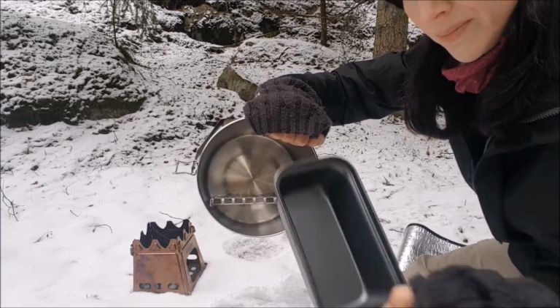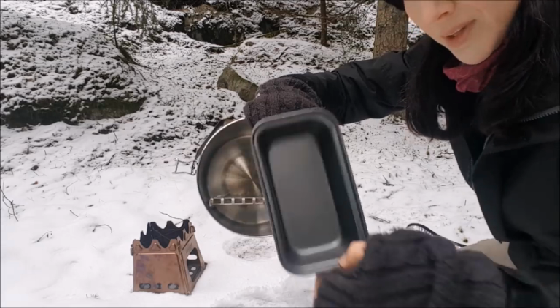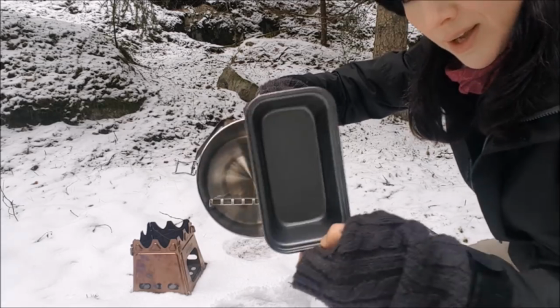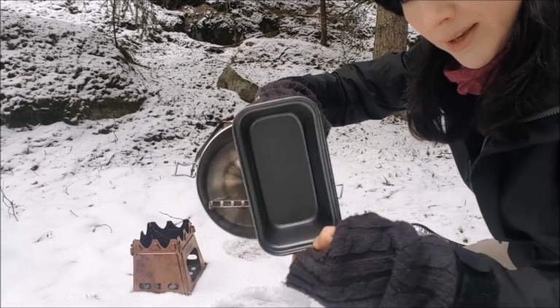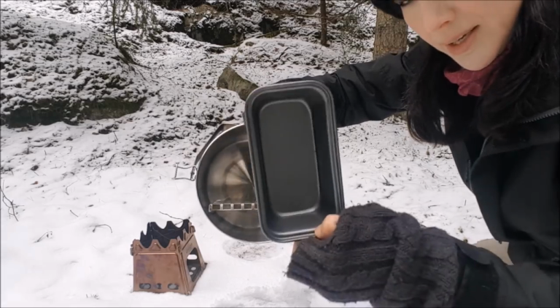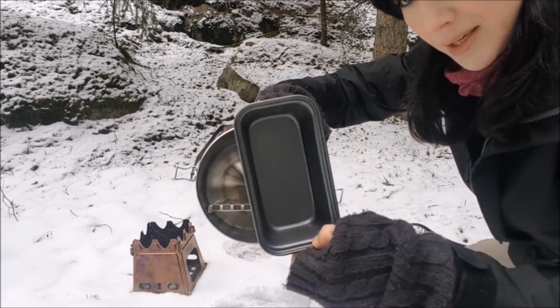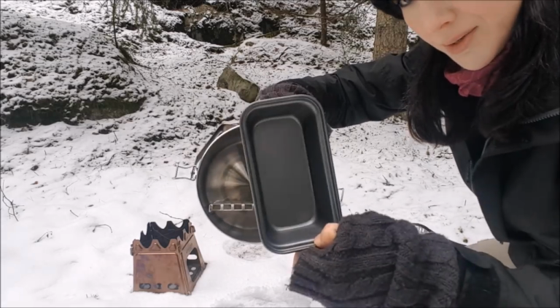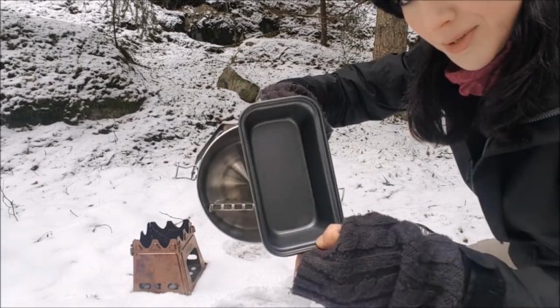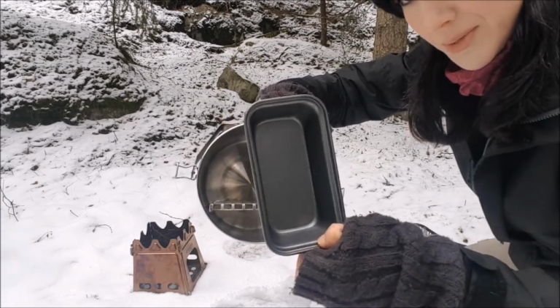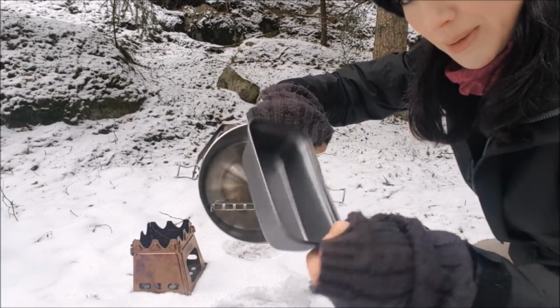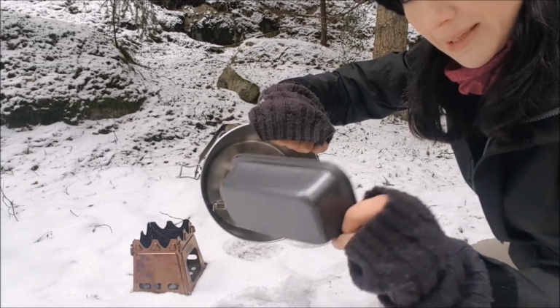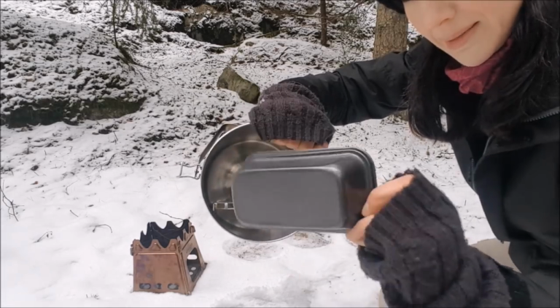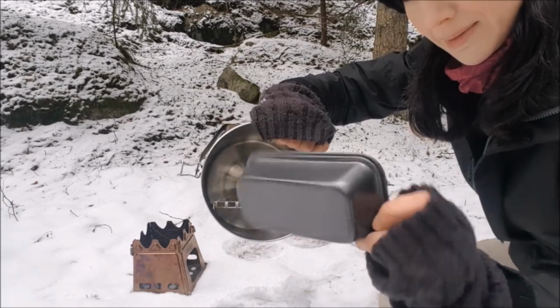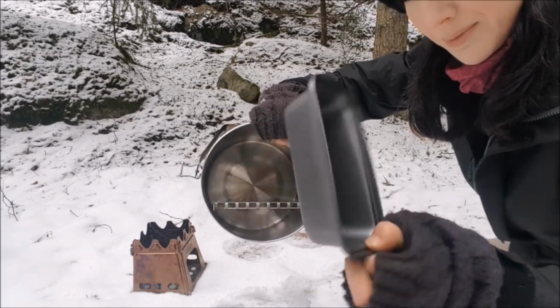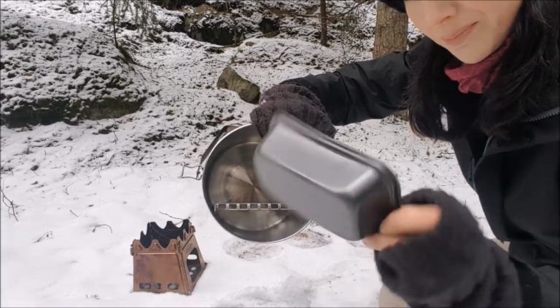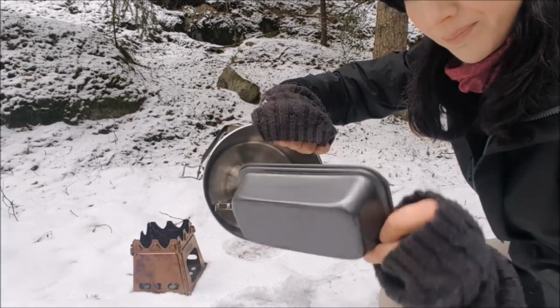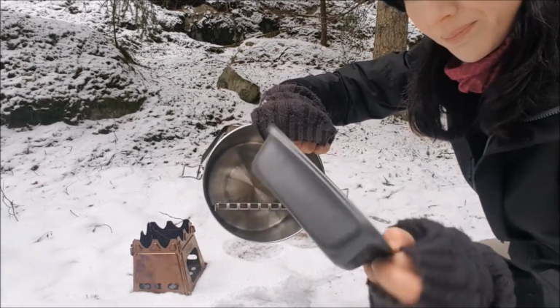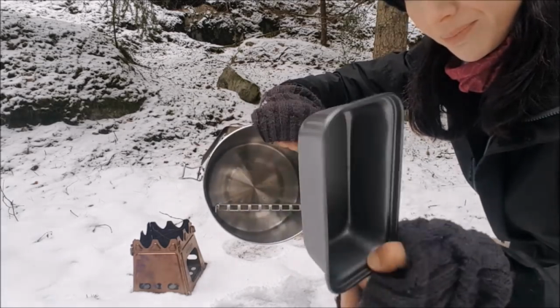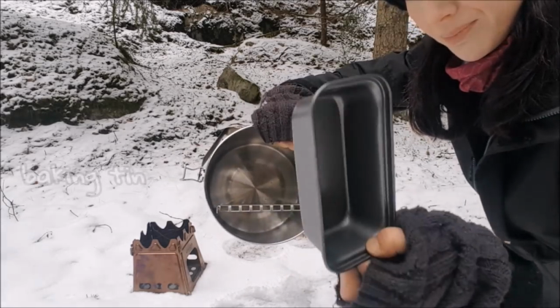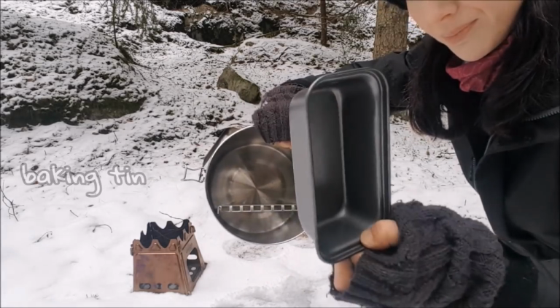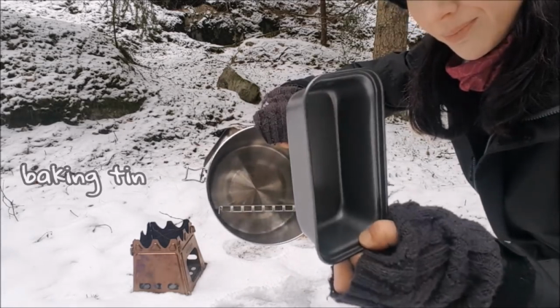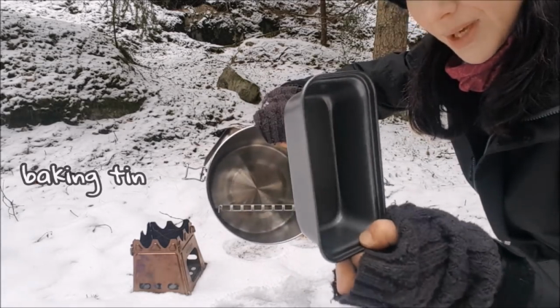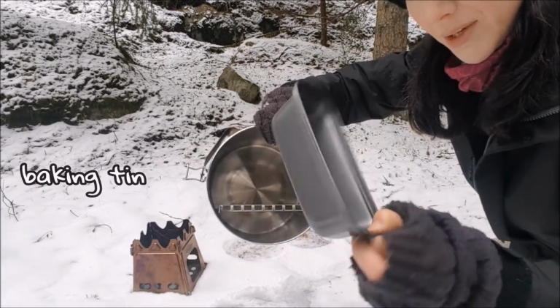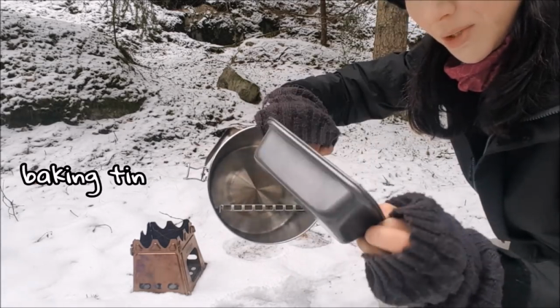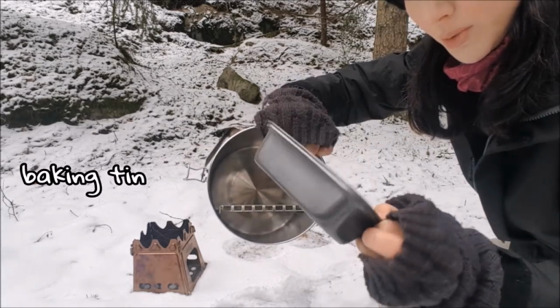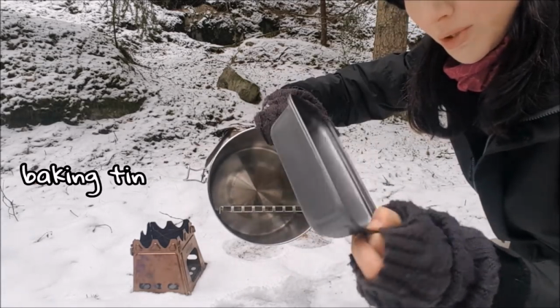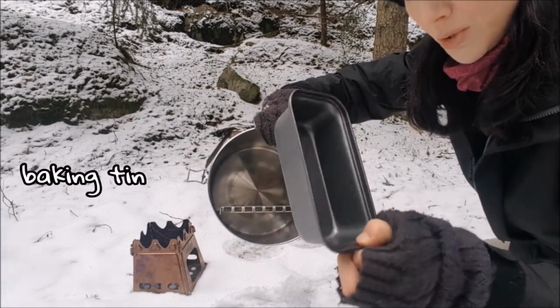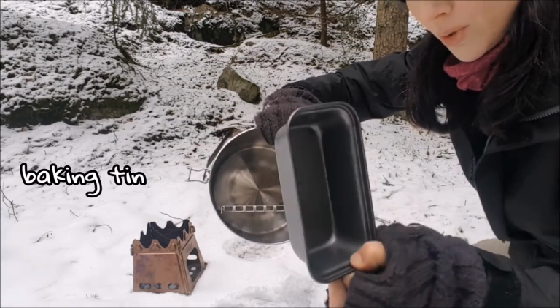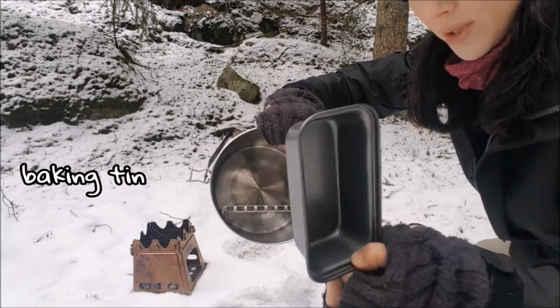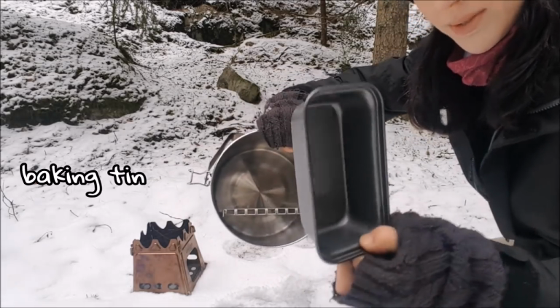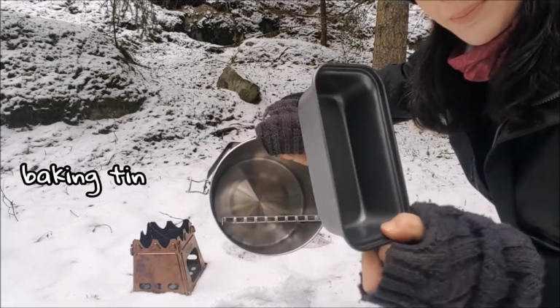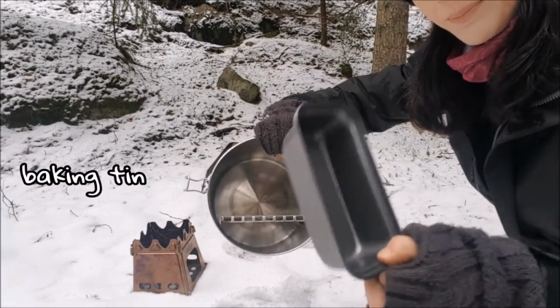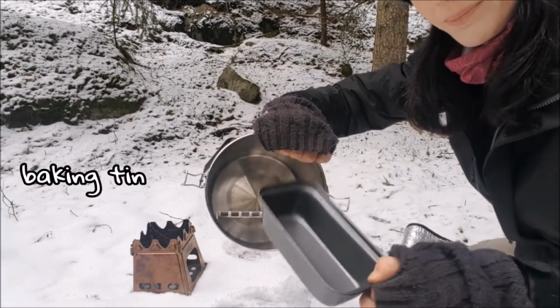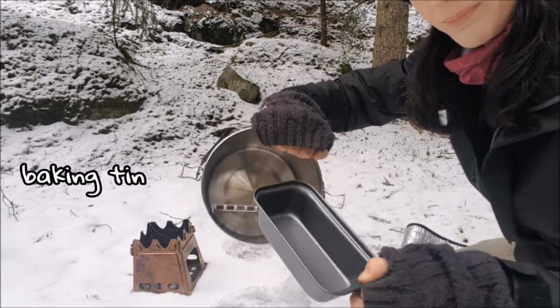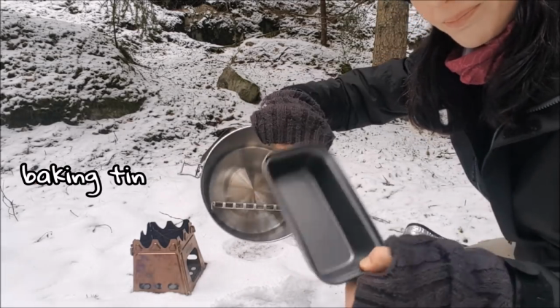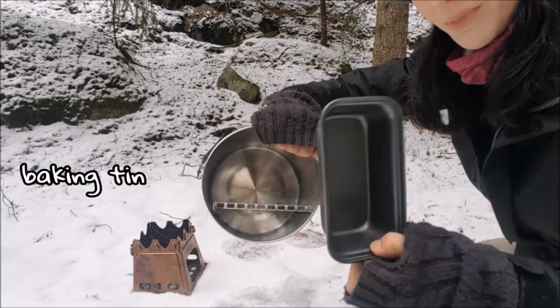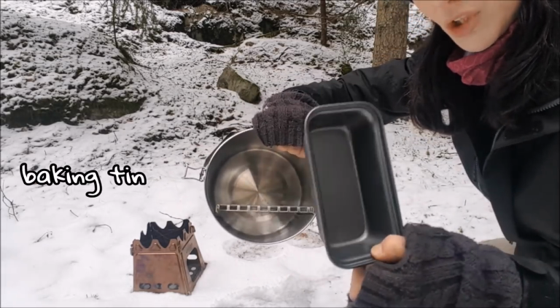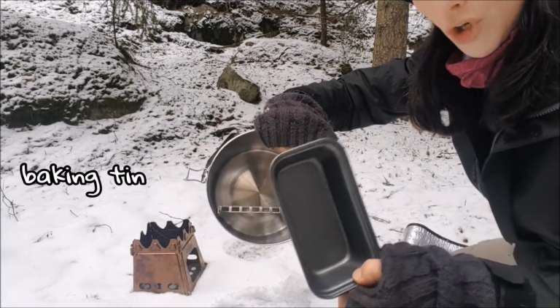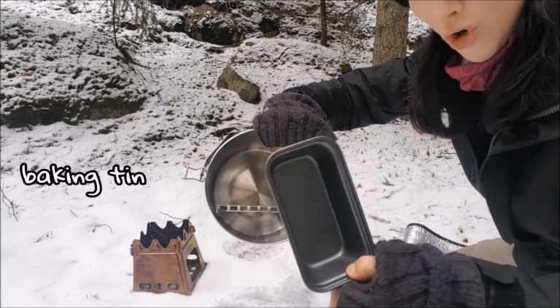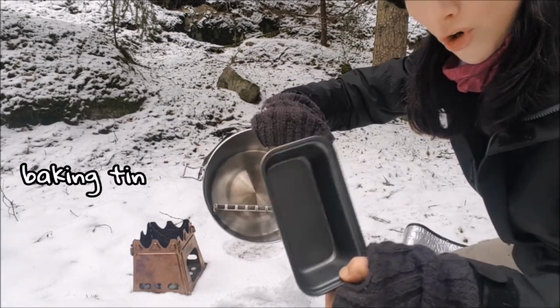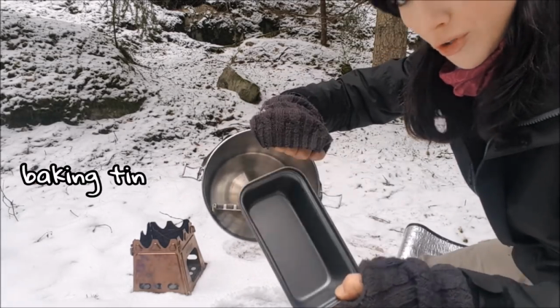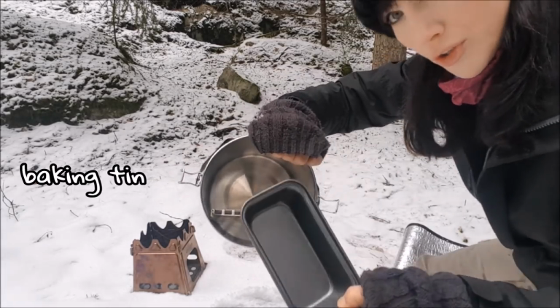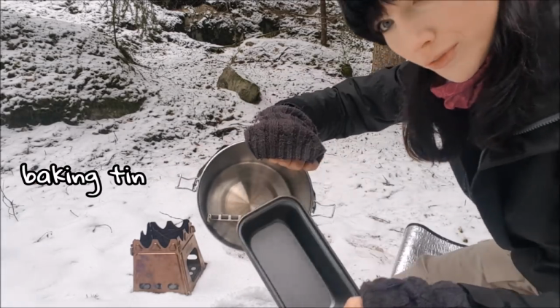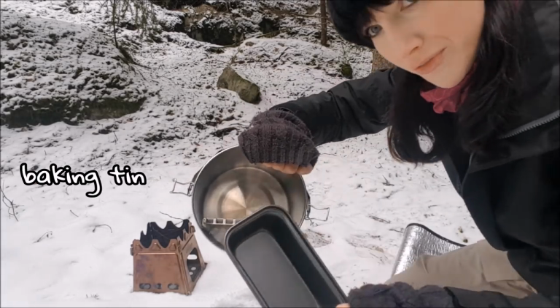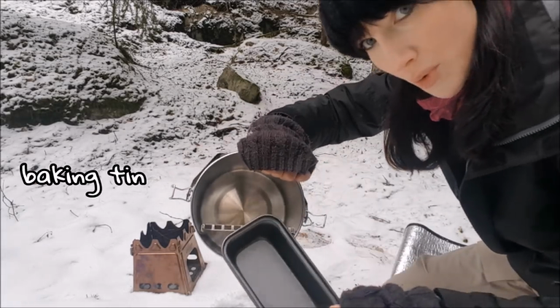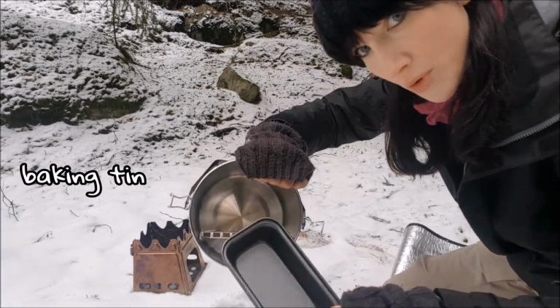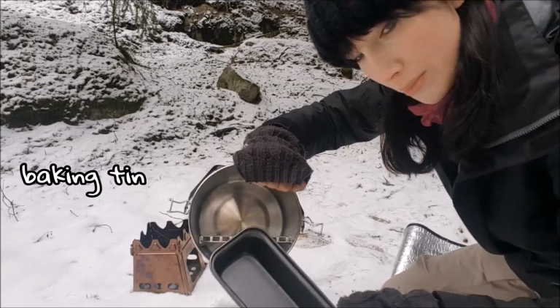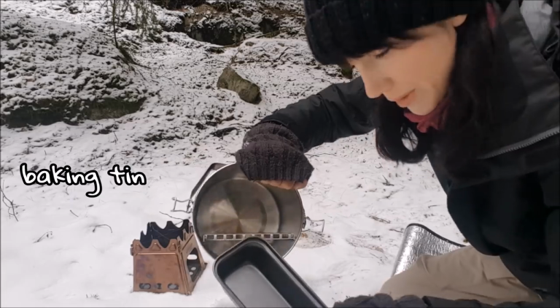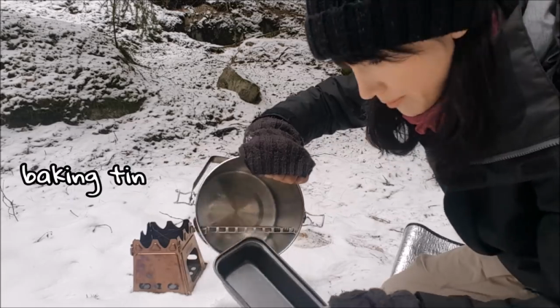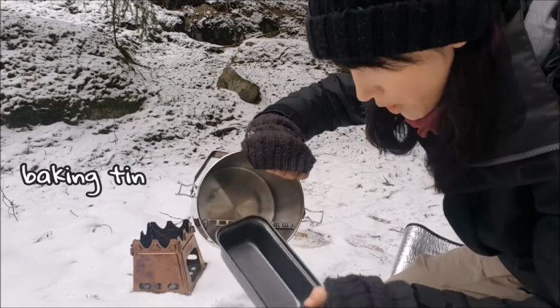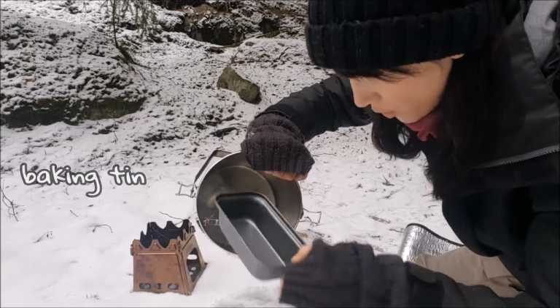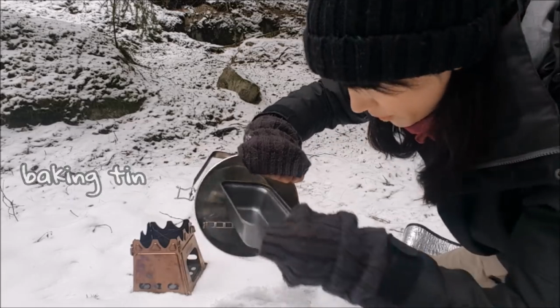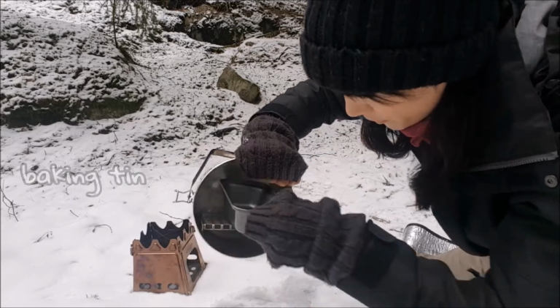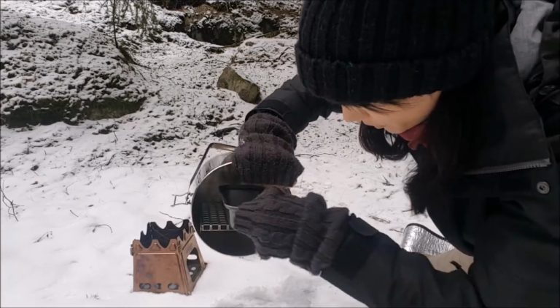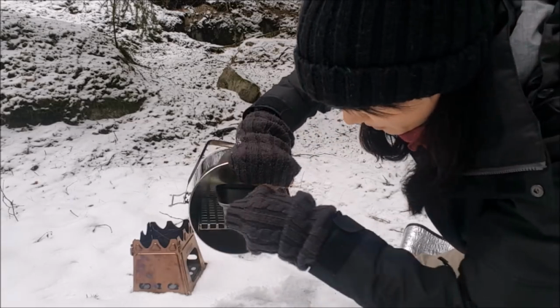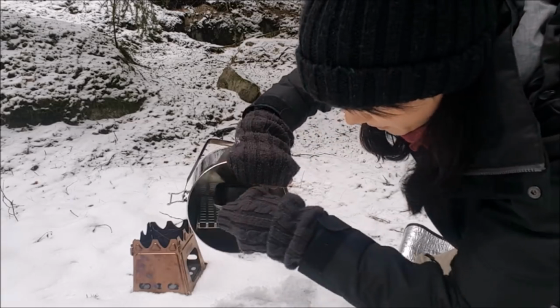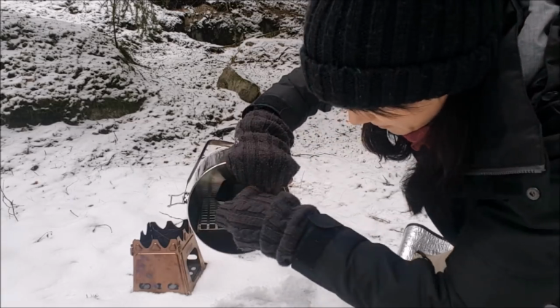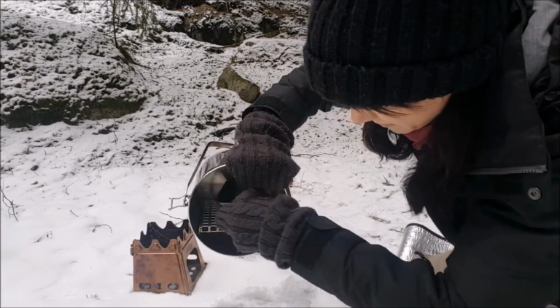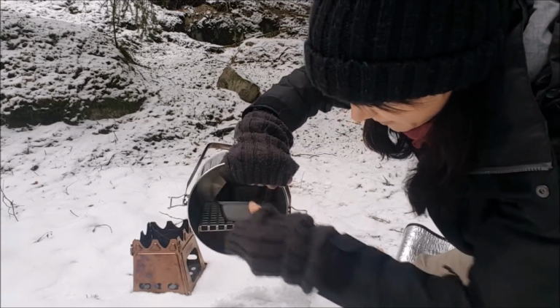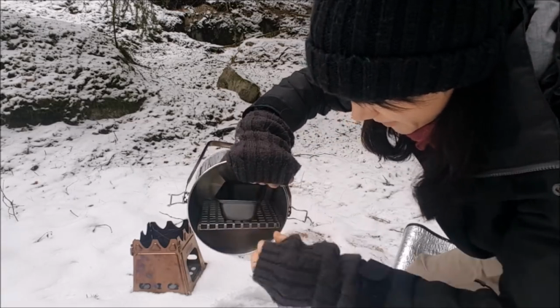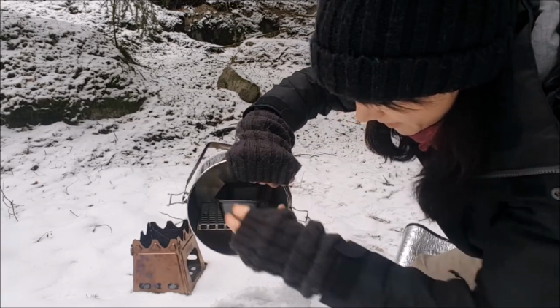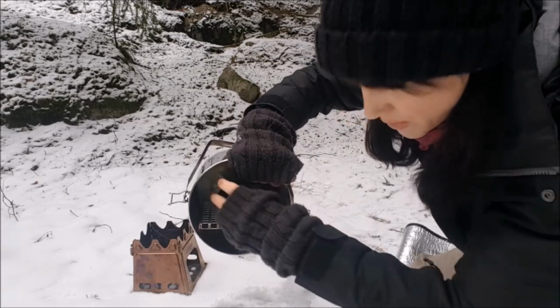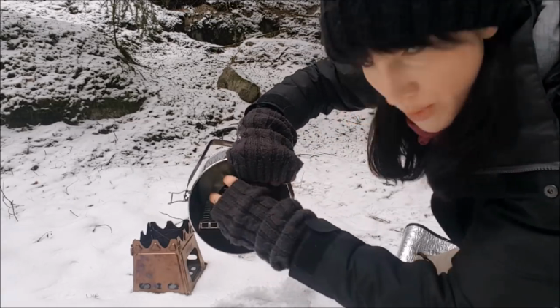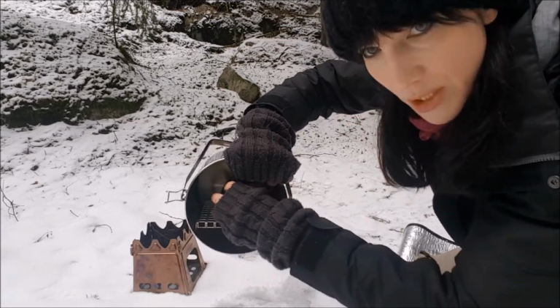And here is my little... I don't know what you call it — kakform, bakform in Swedish.